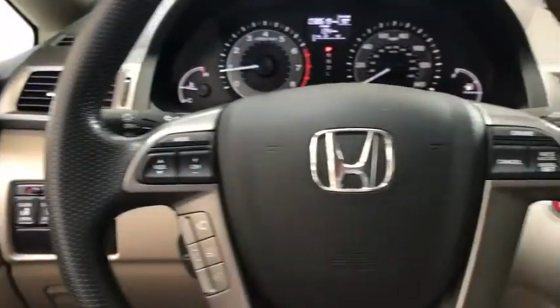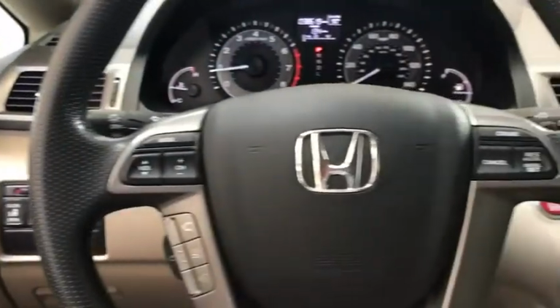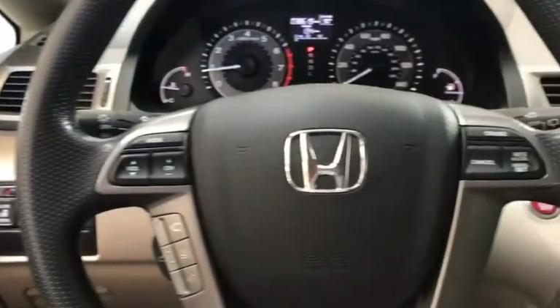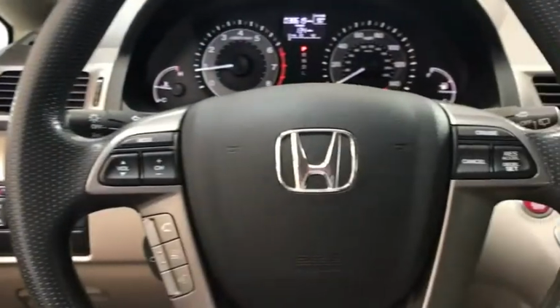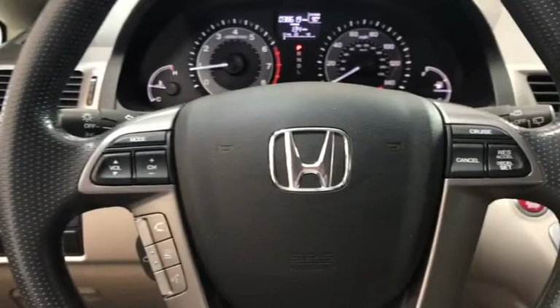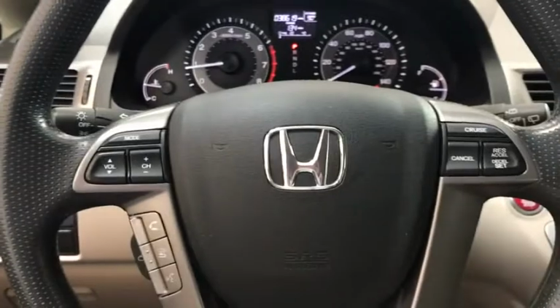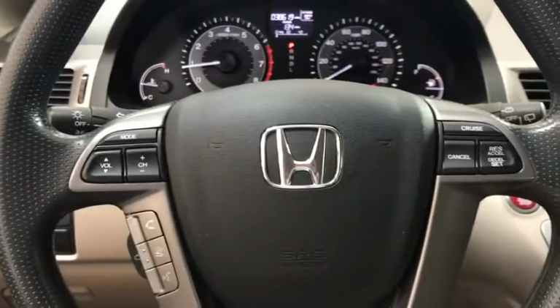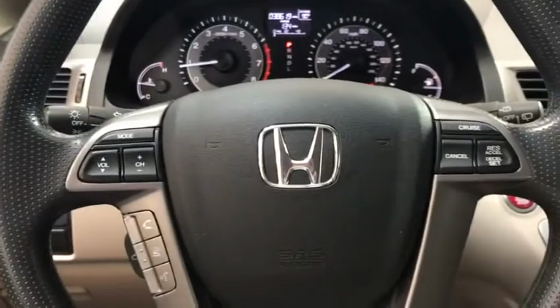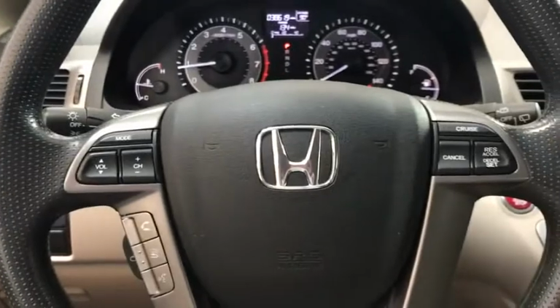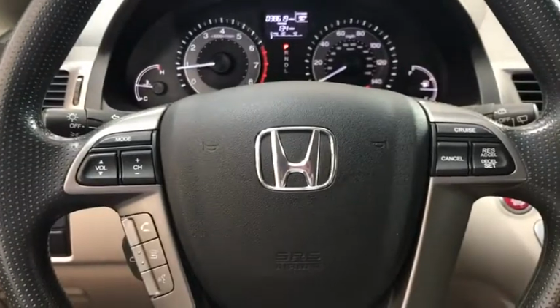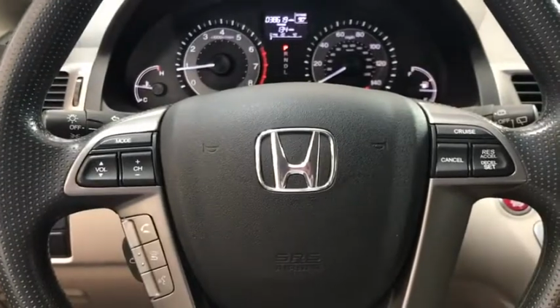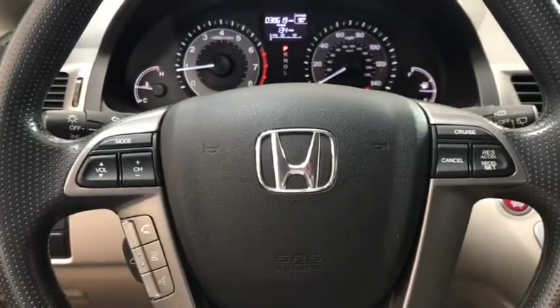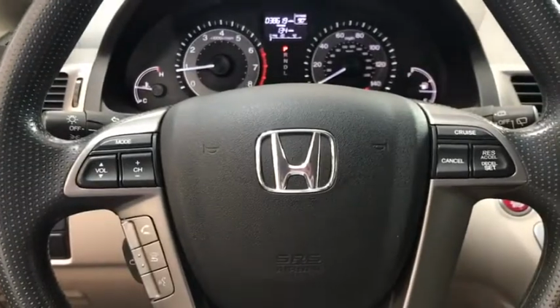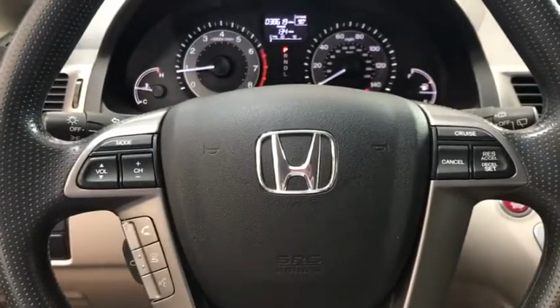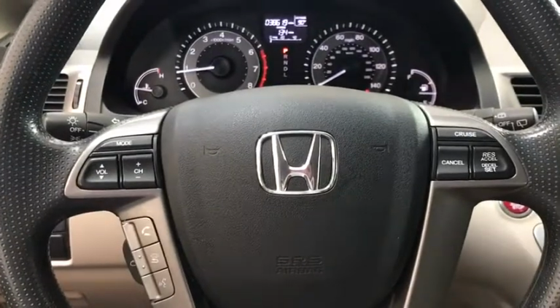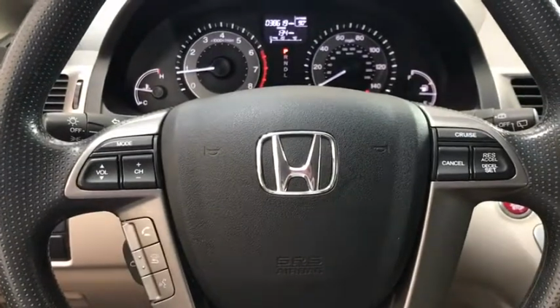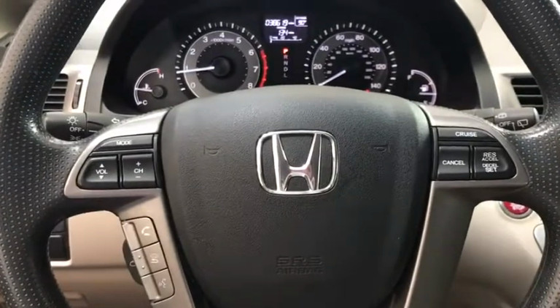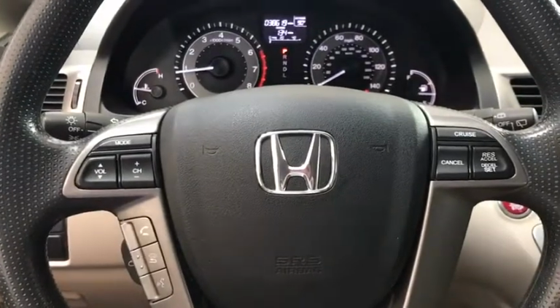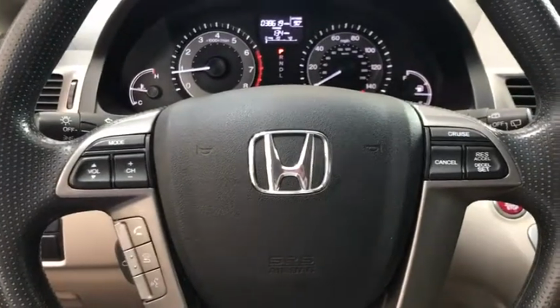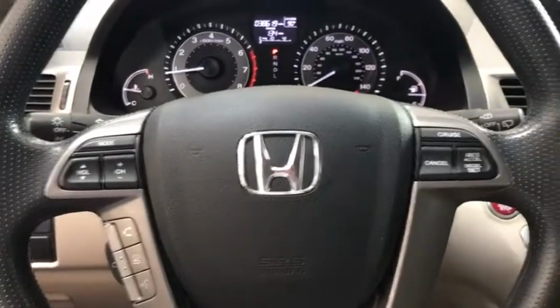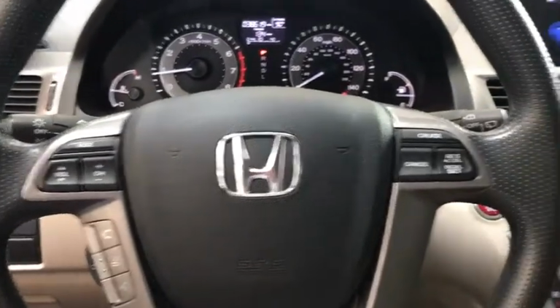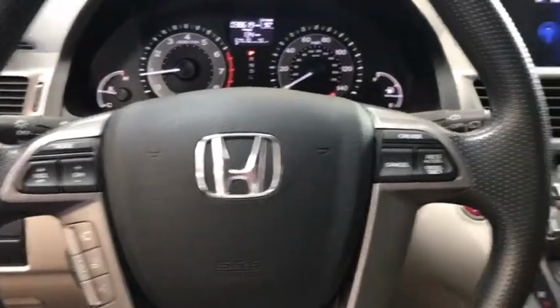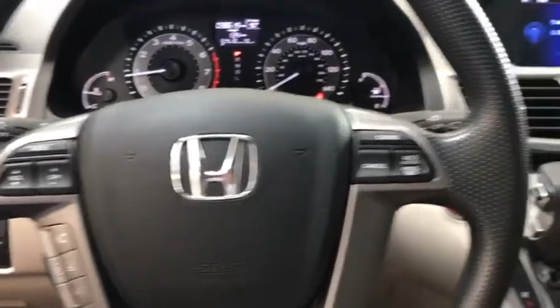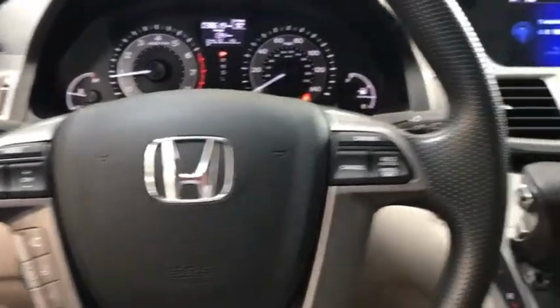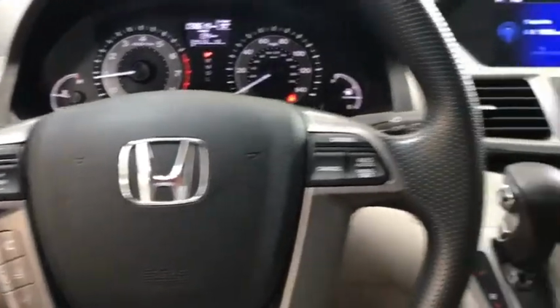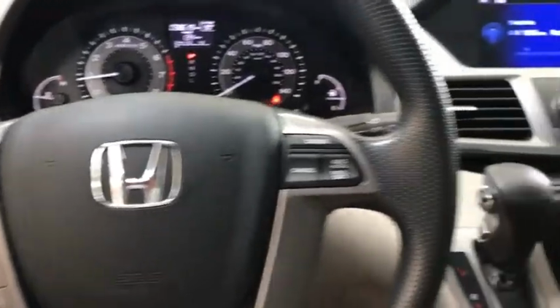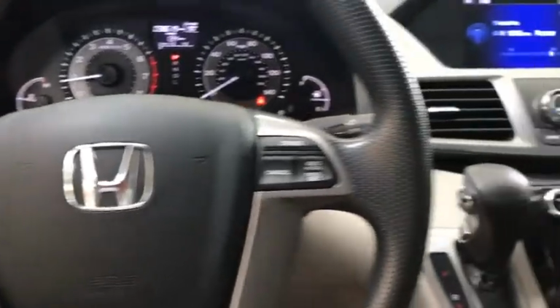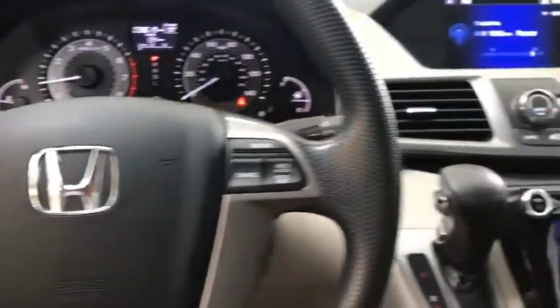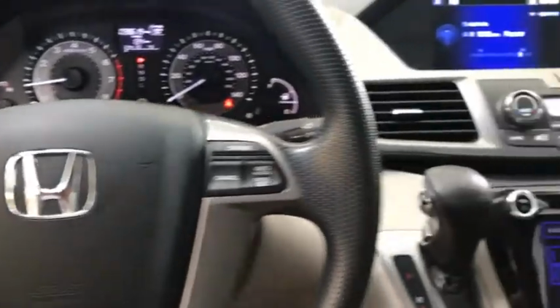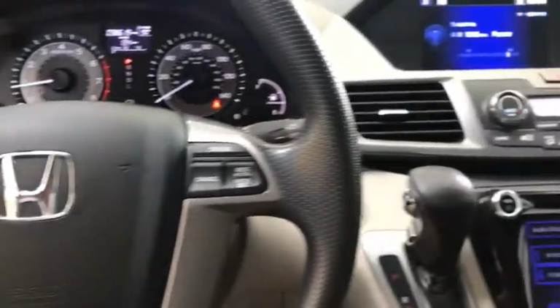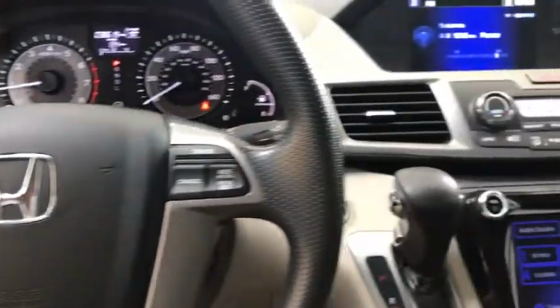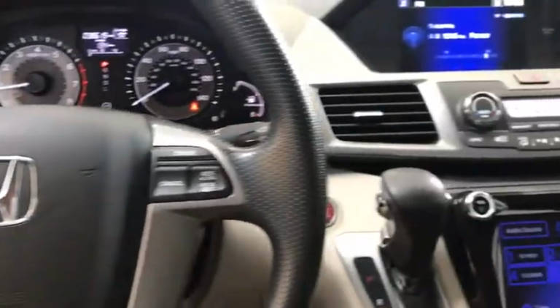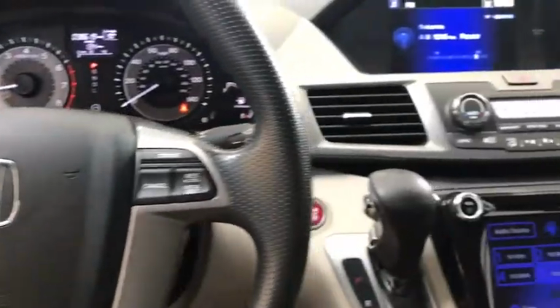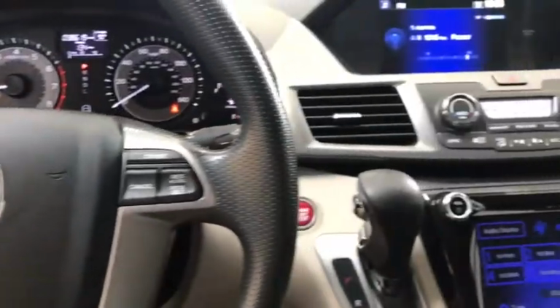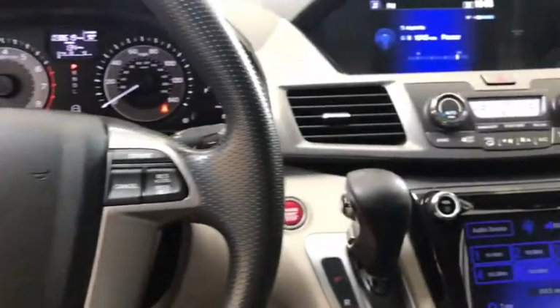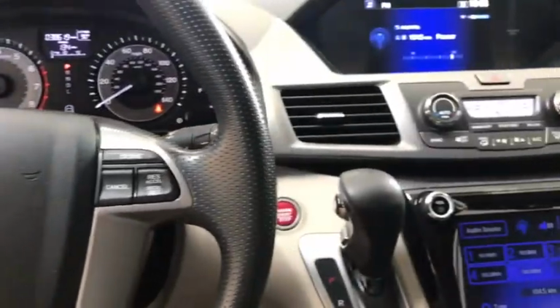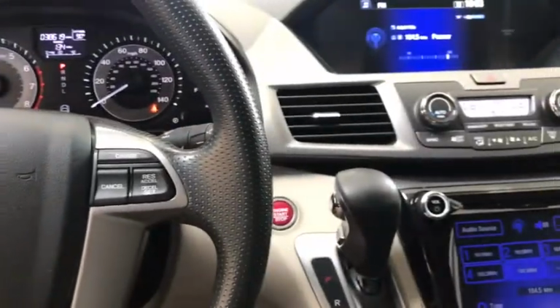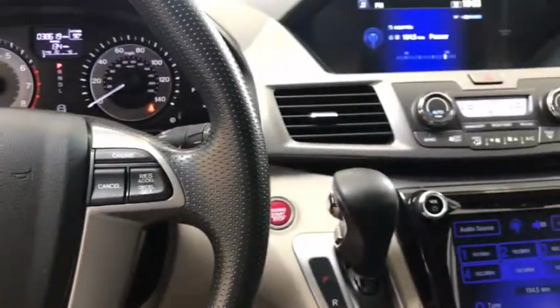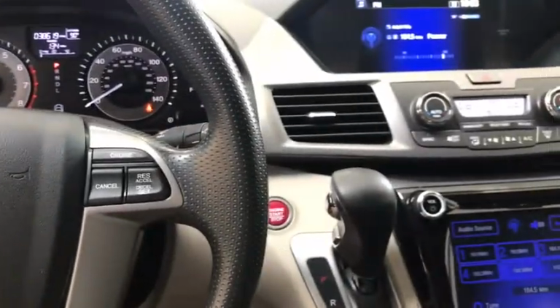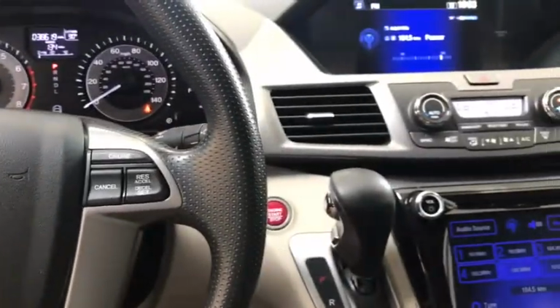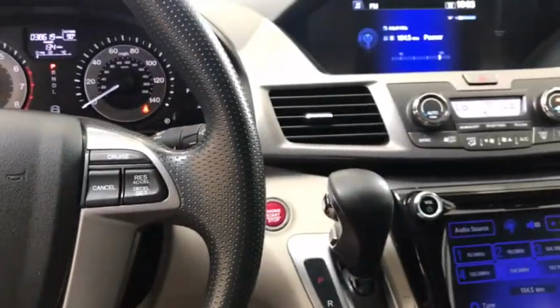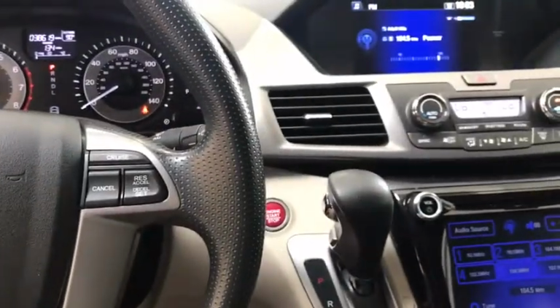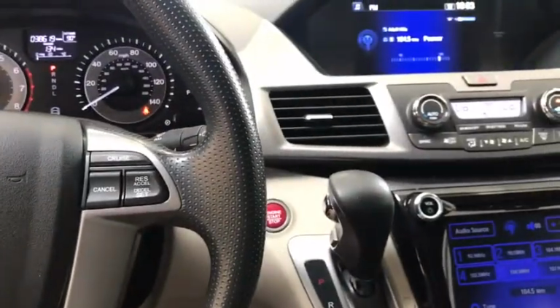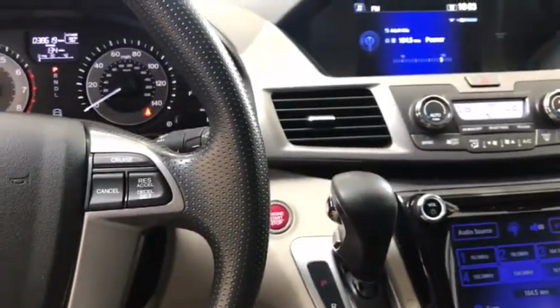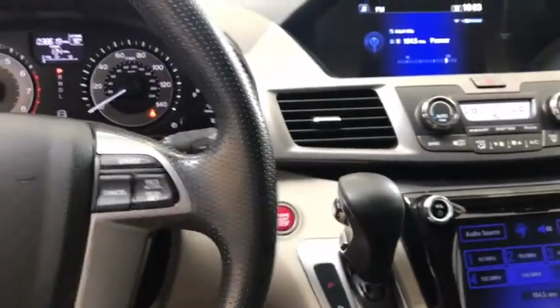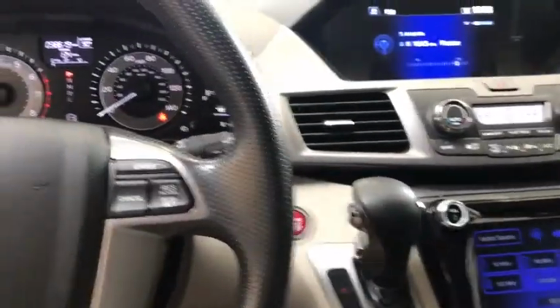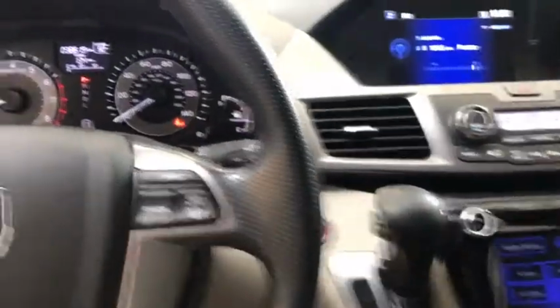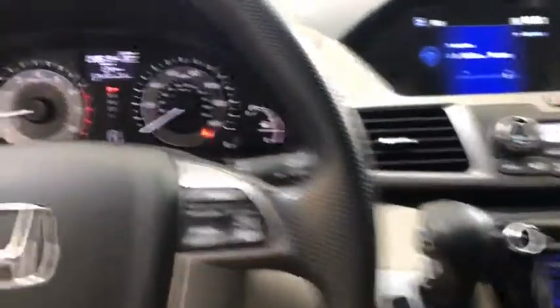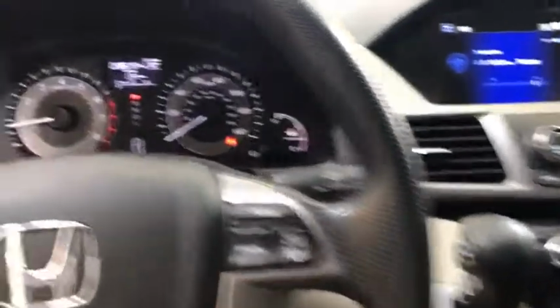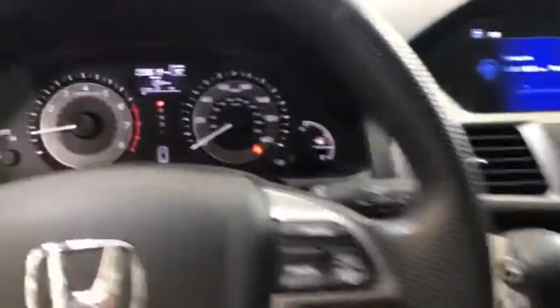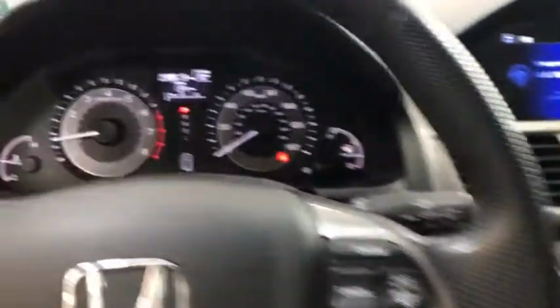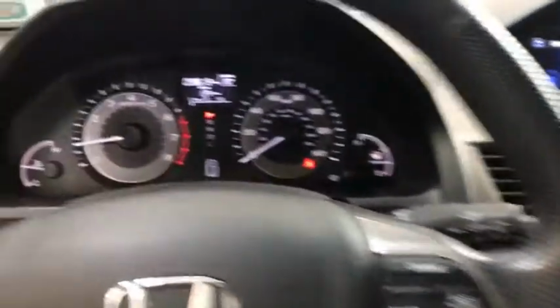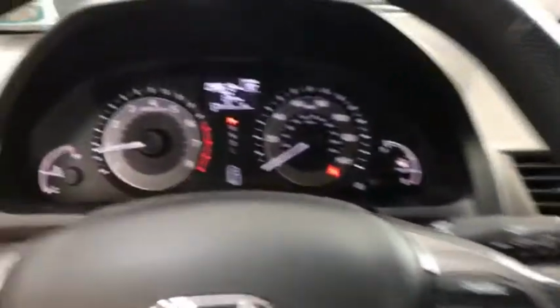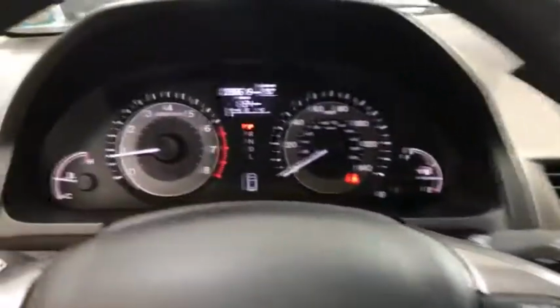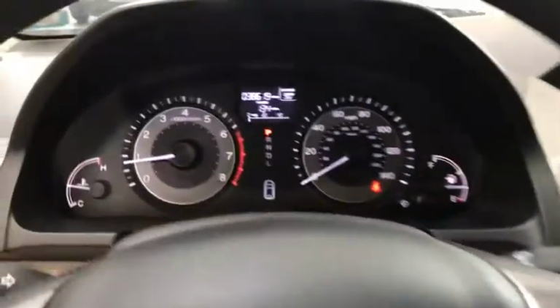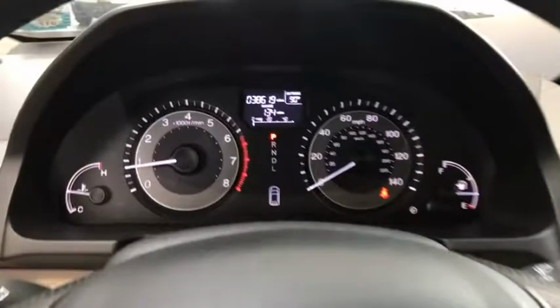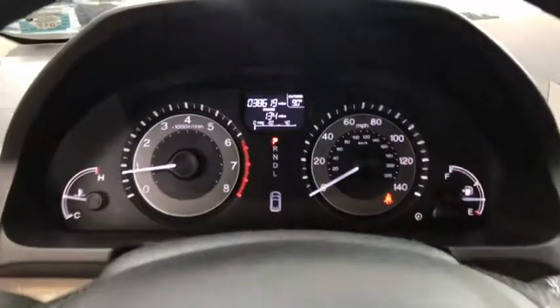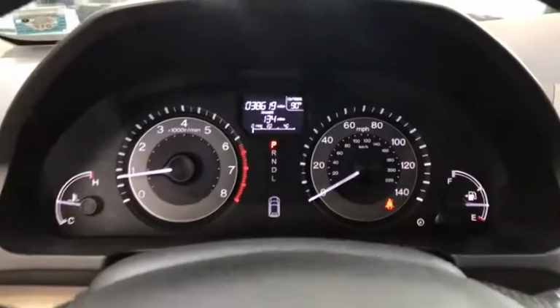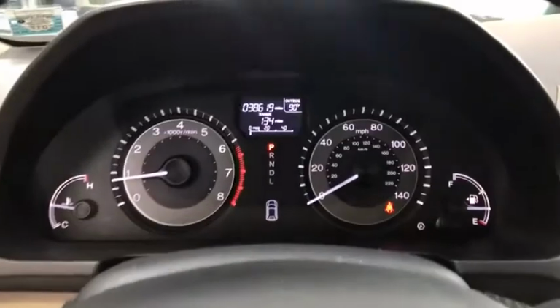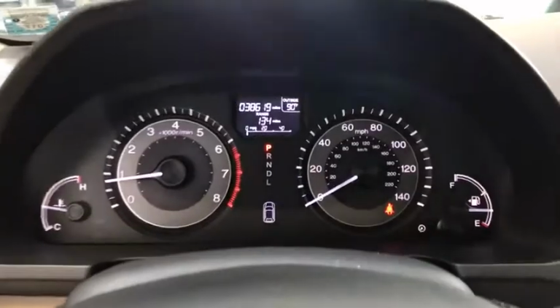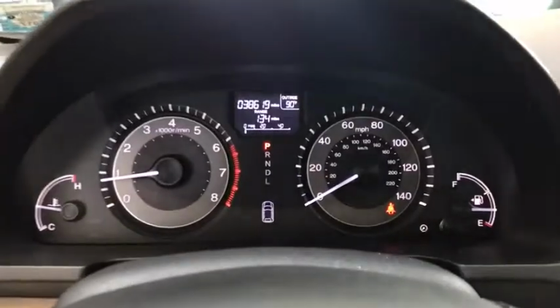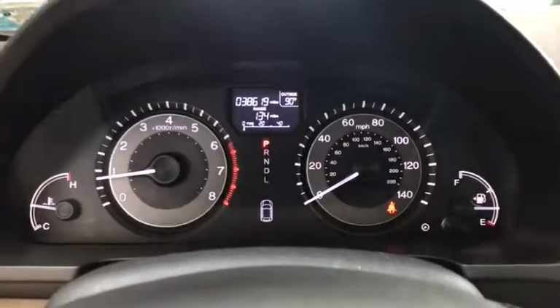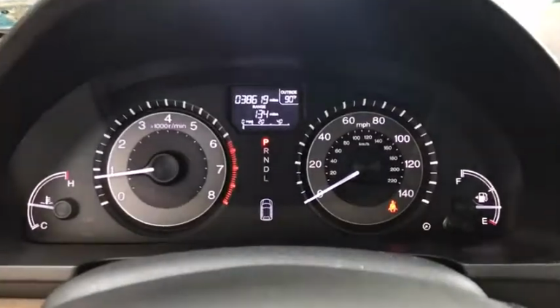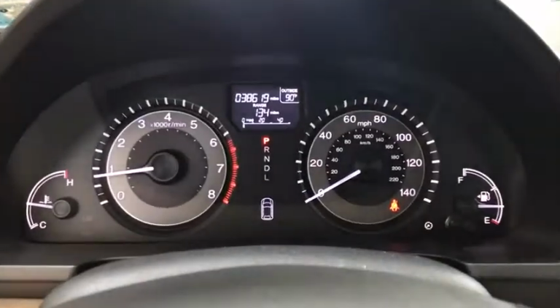Rear window defroster, compass, CD player, power locks, power windows, trip computer, panic alarm, tachometer, overhead console.